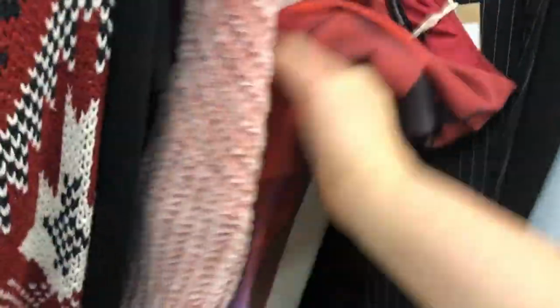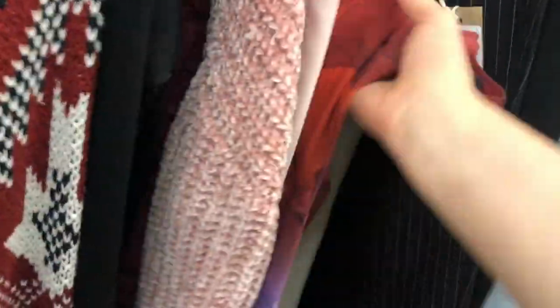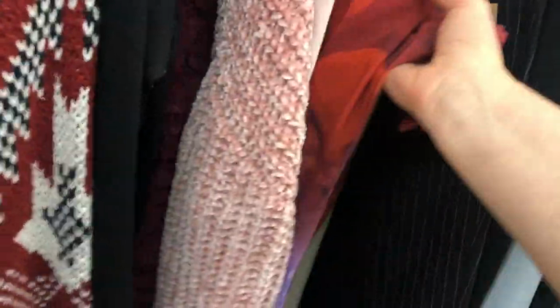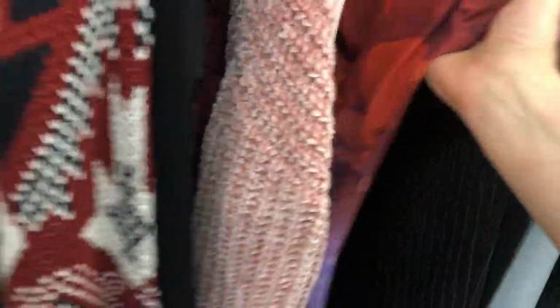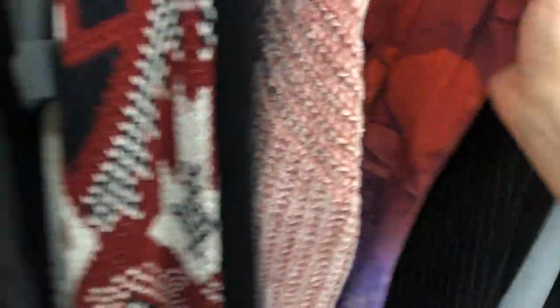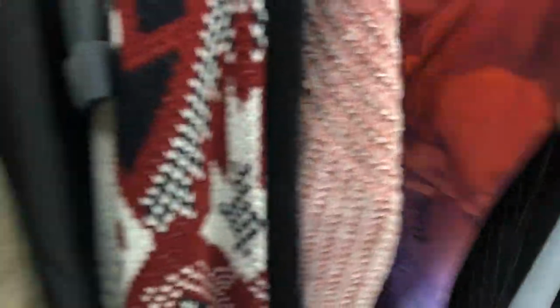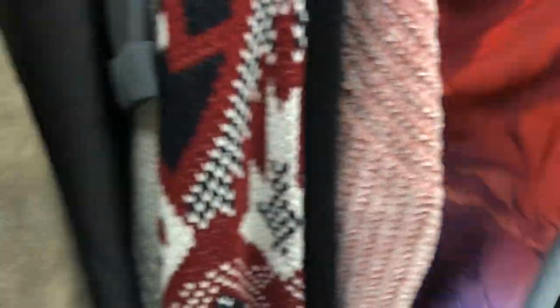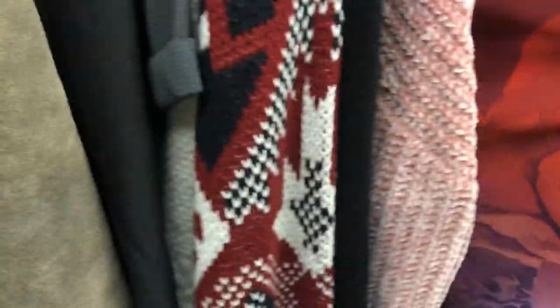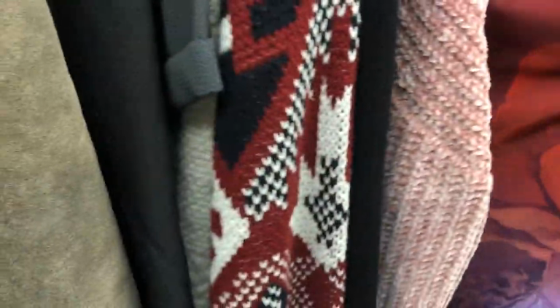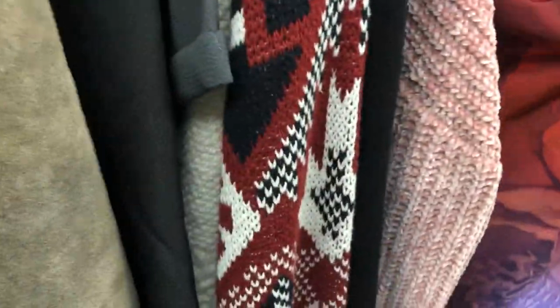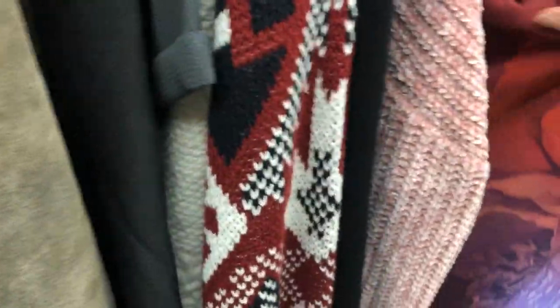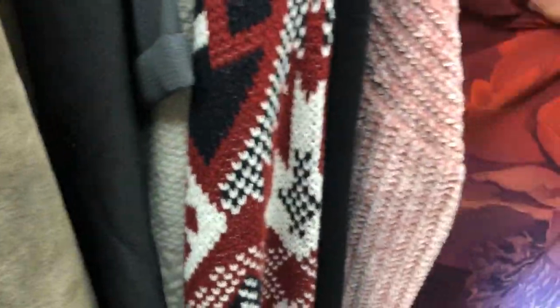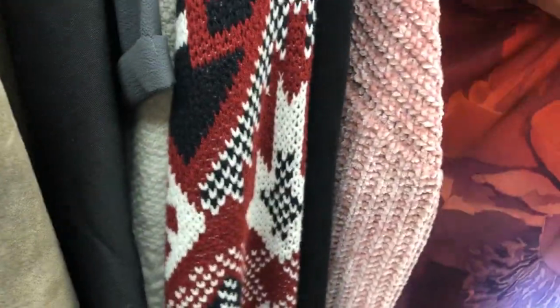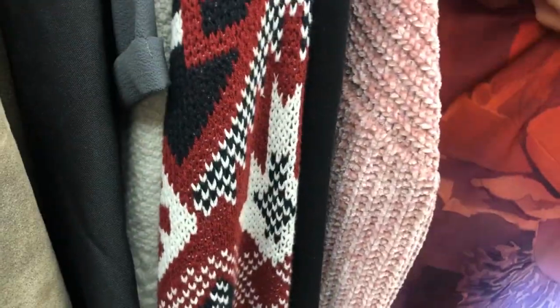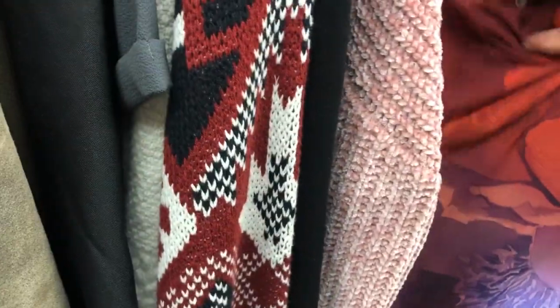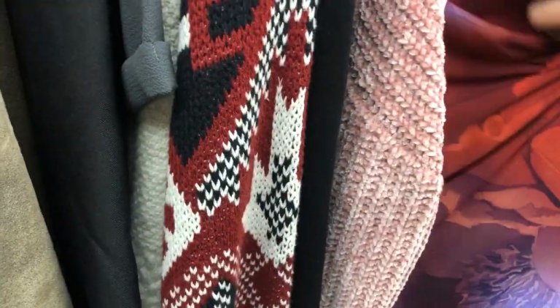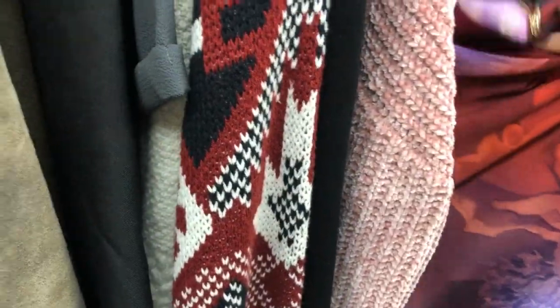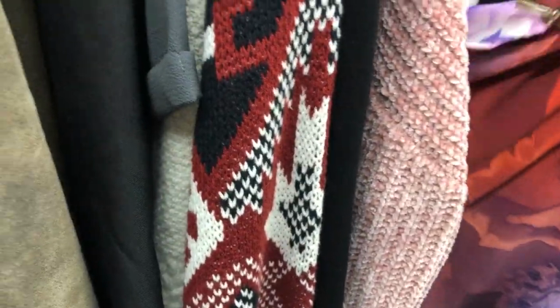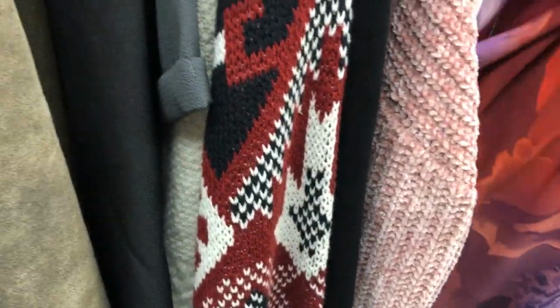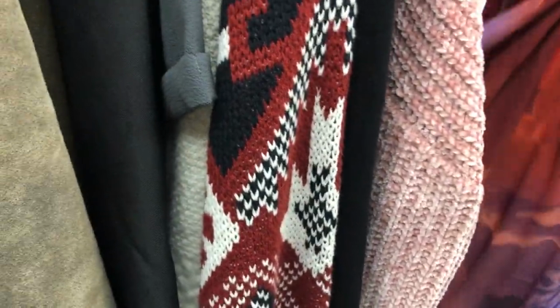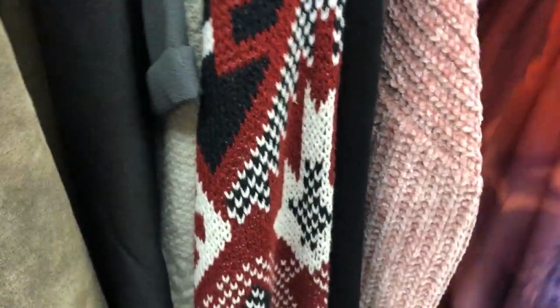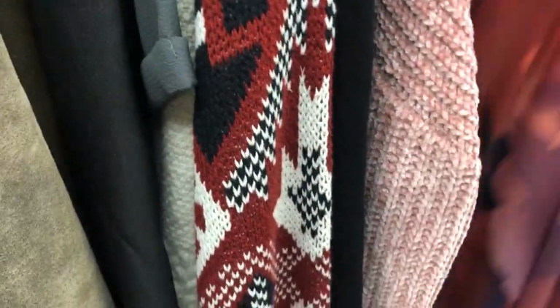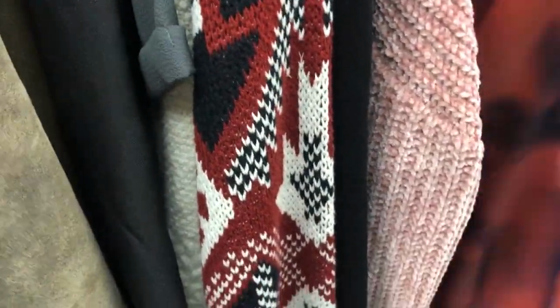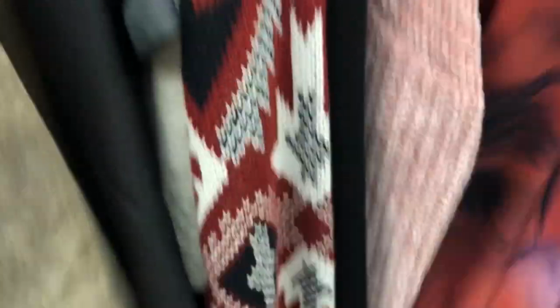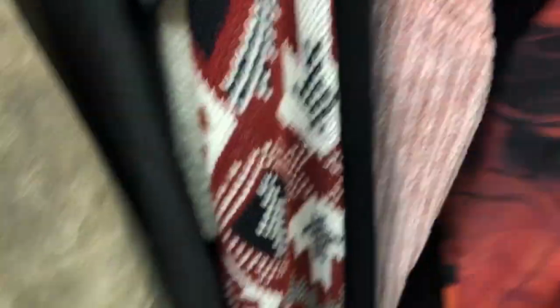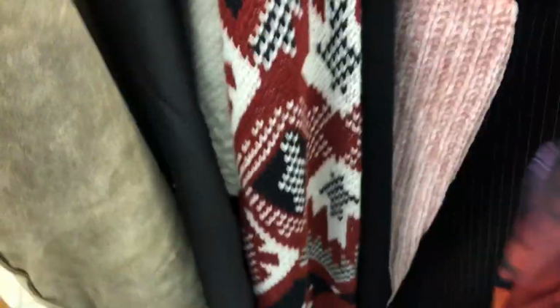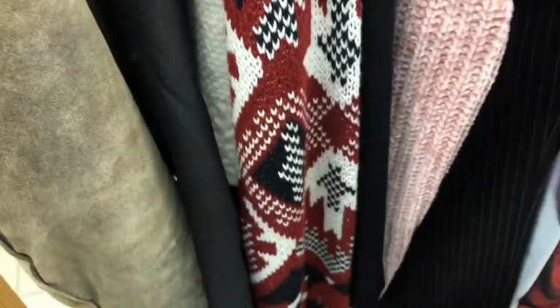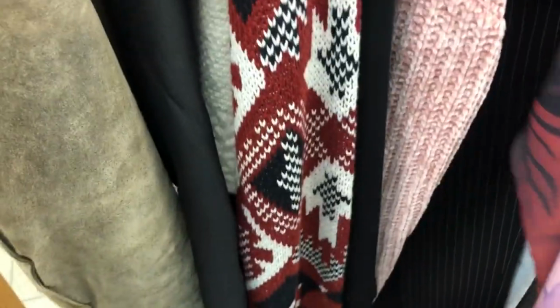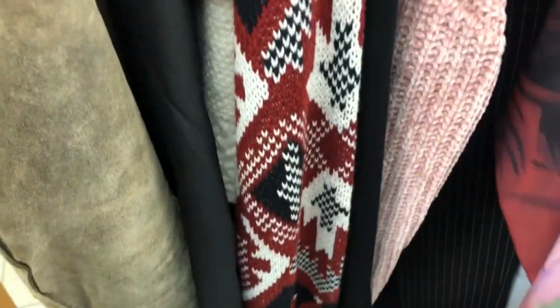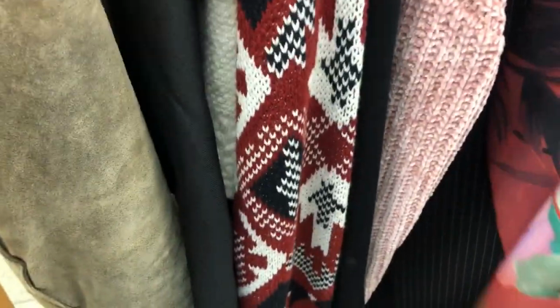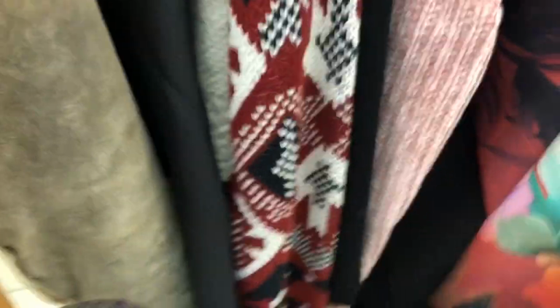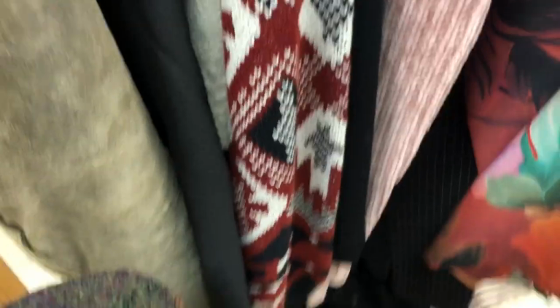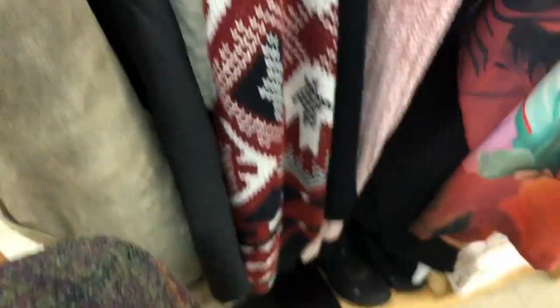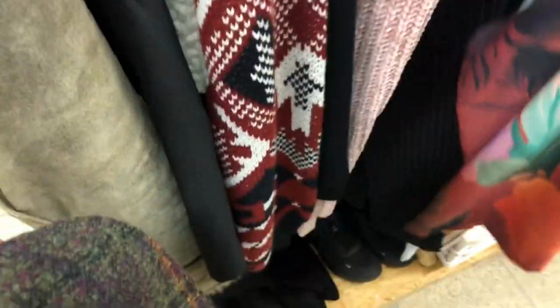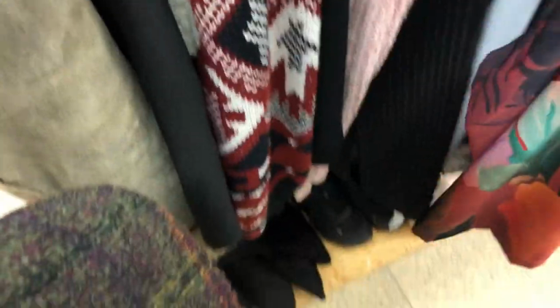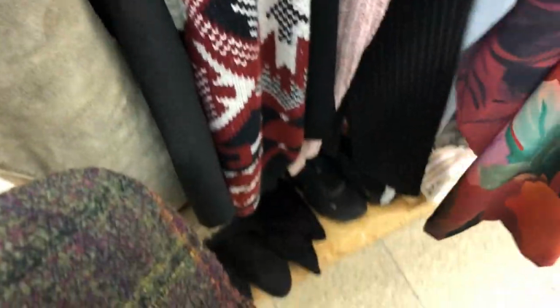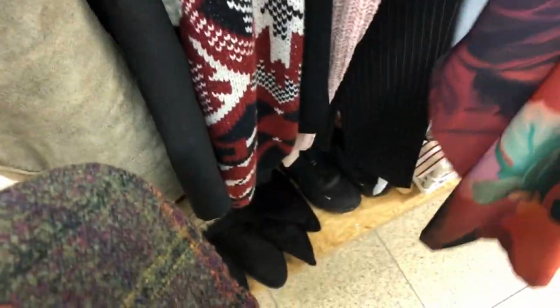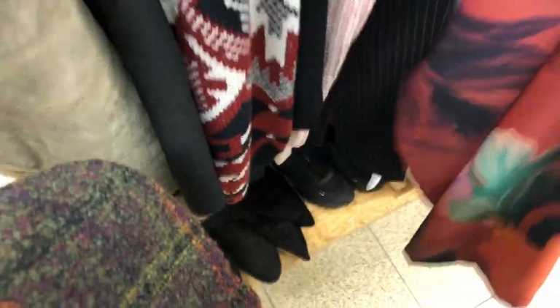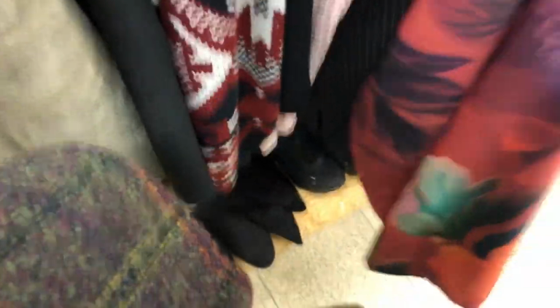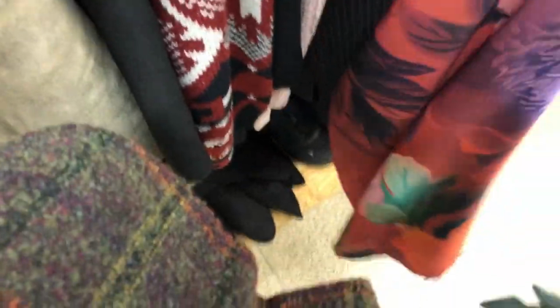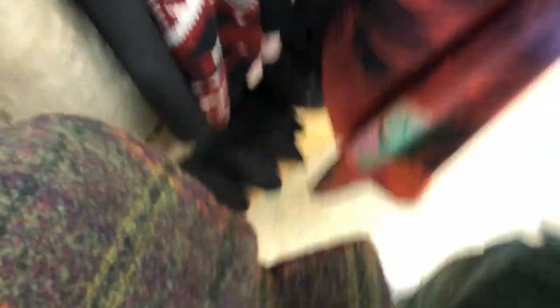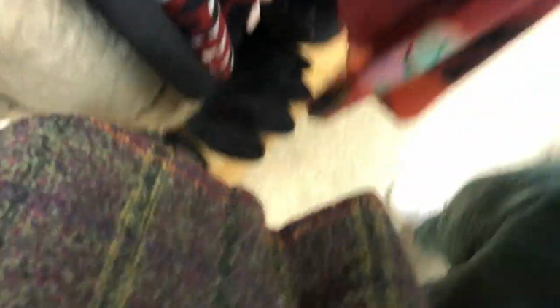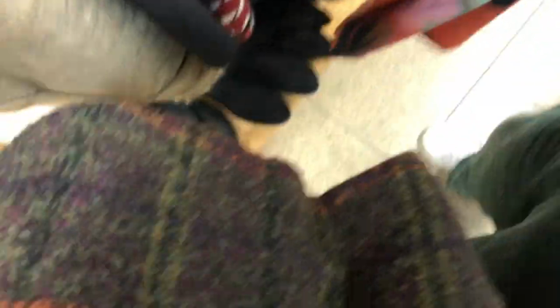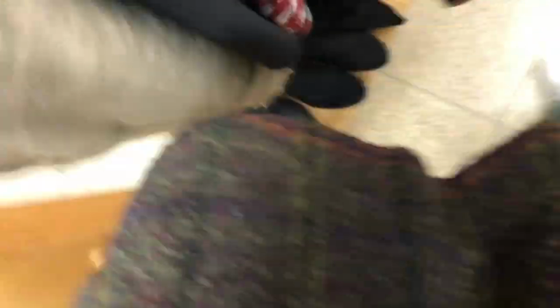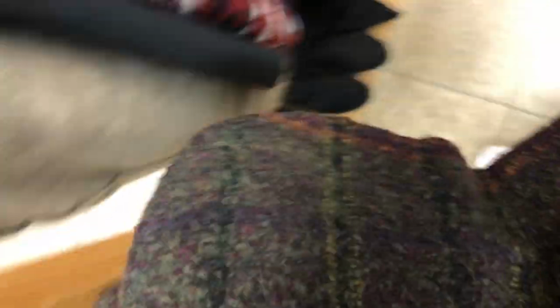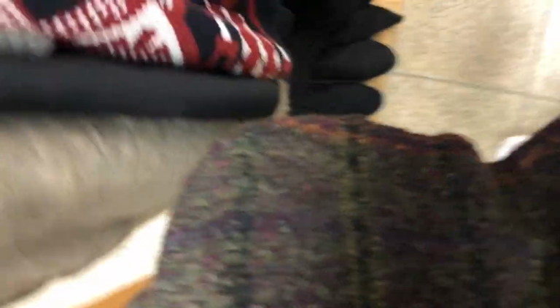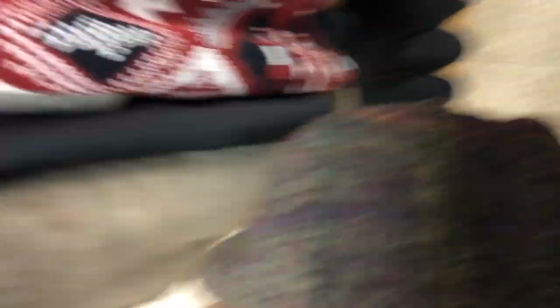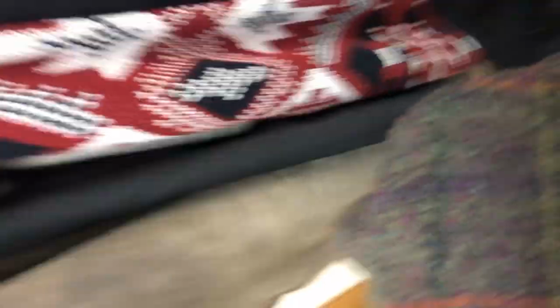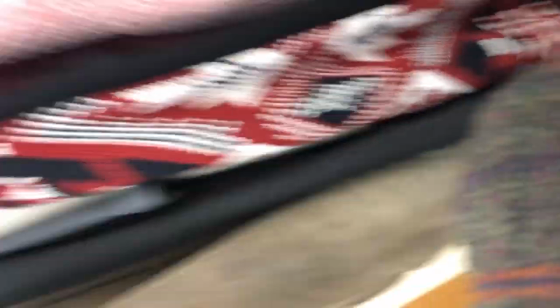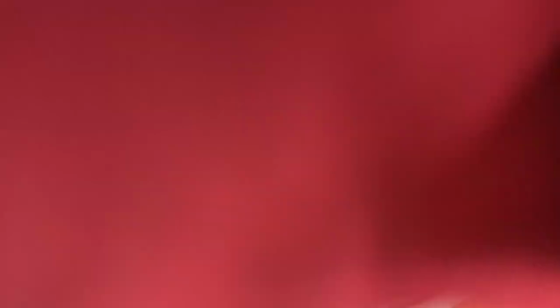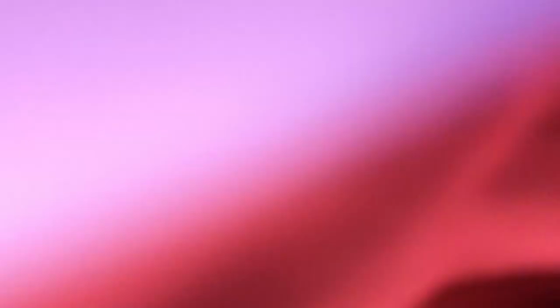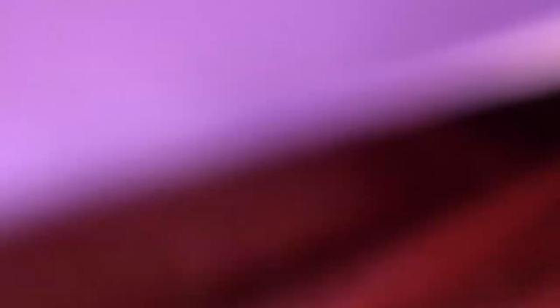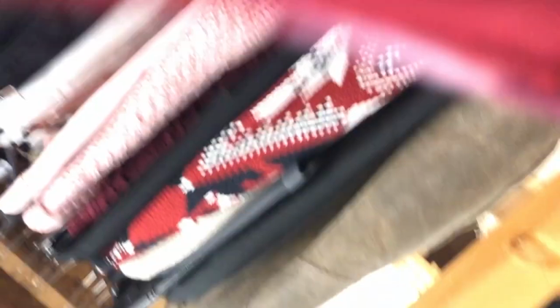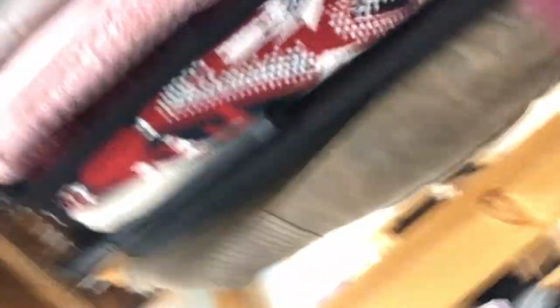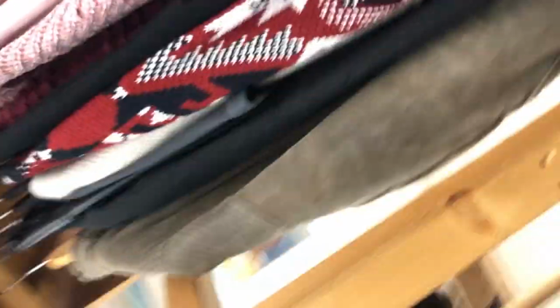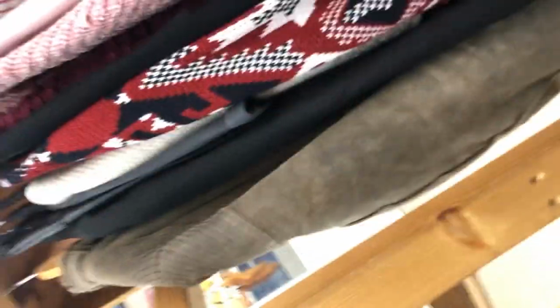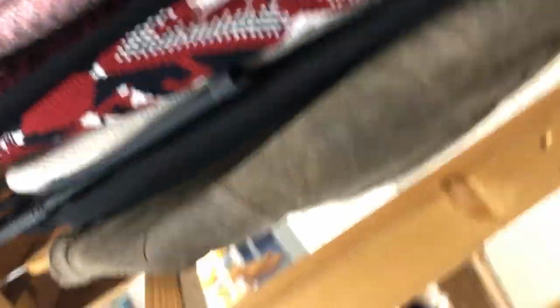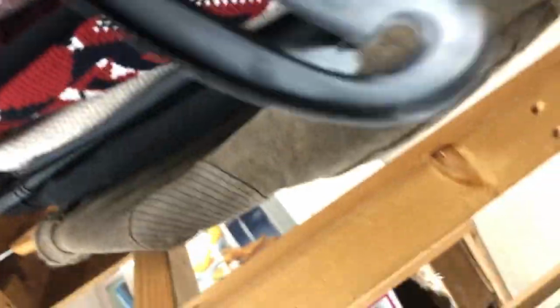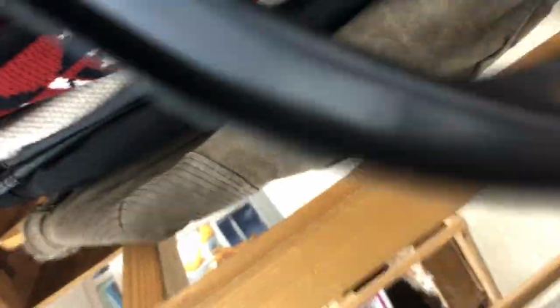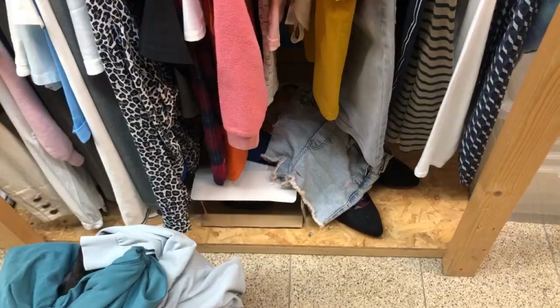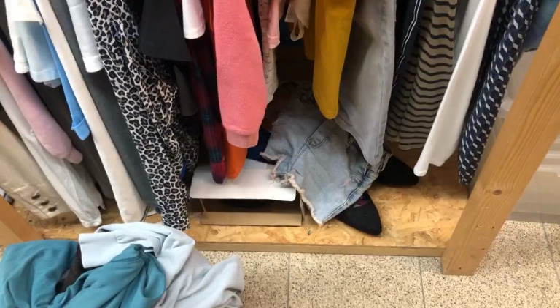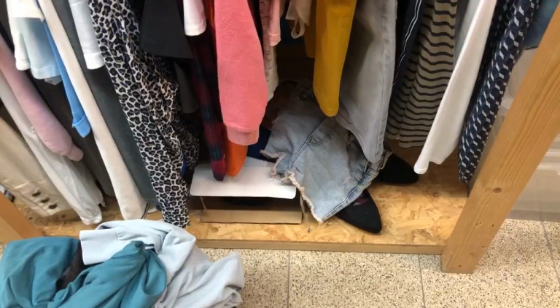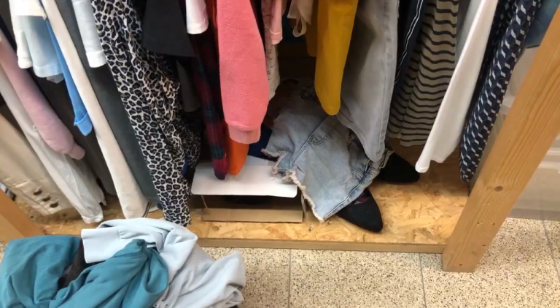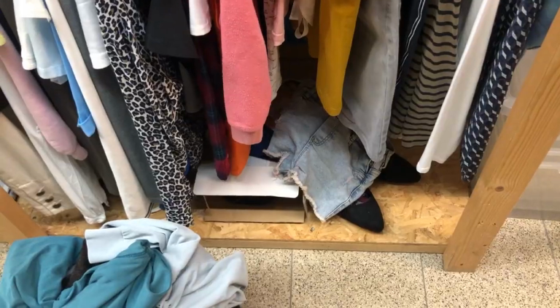One of my pet peeves at thrift stores: when stuff just slides off the hangers. I always put it back on, but it's just a little annoying.